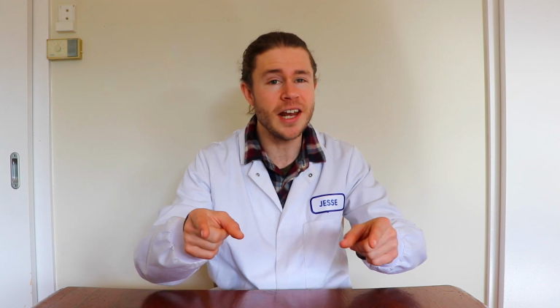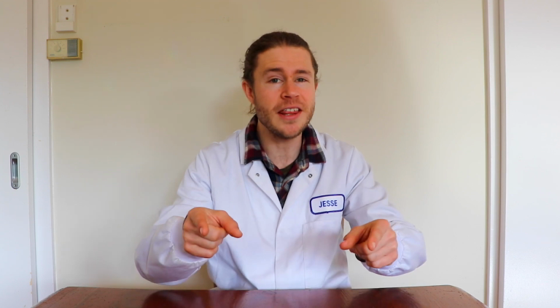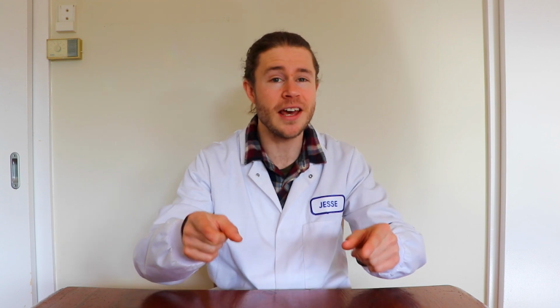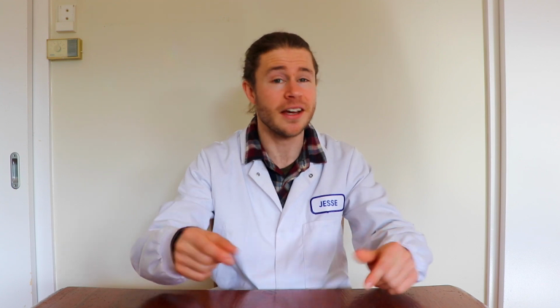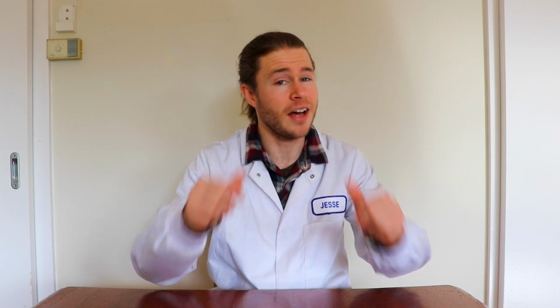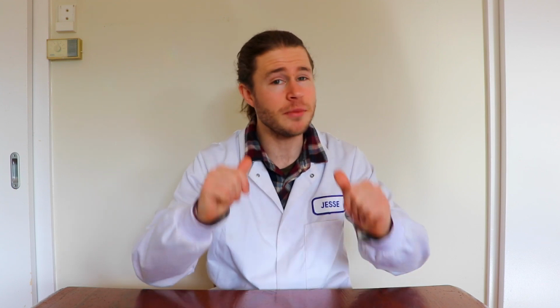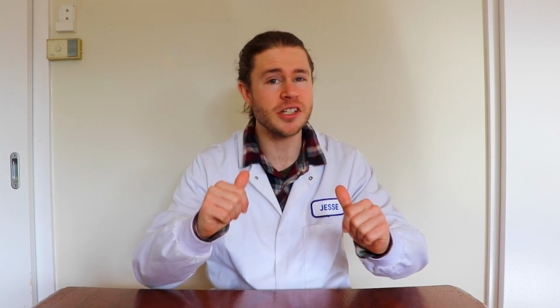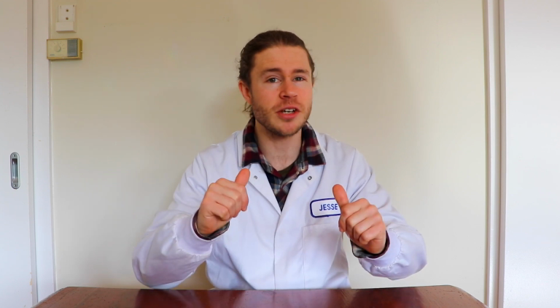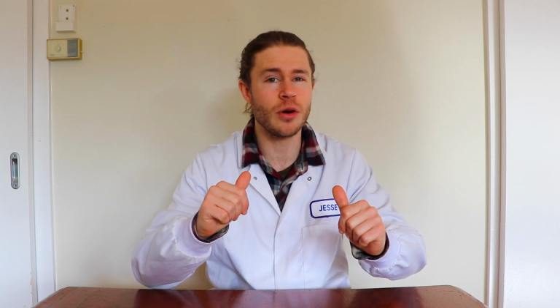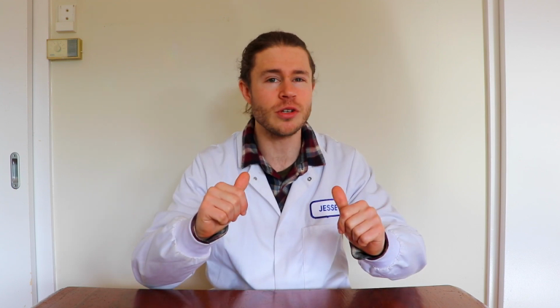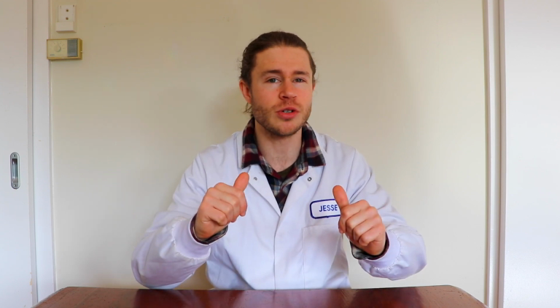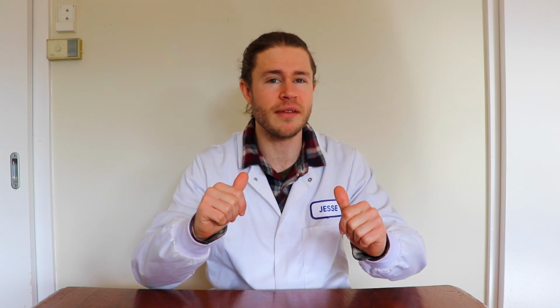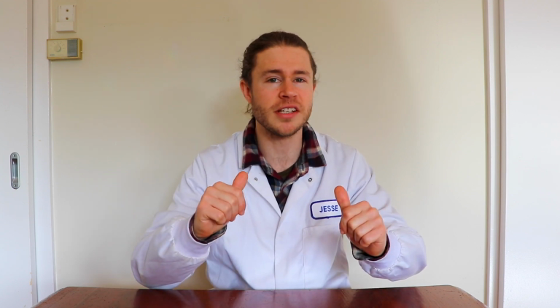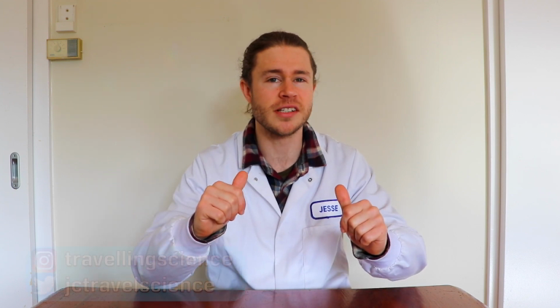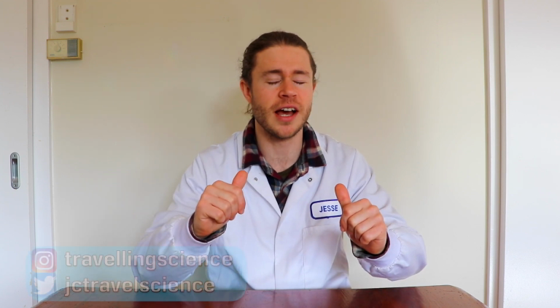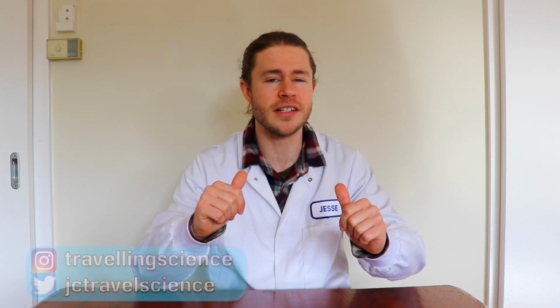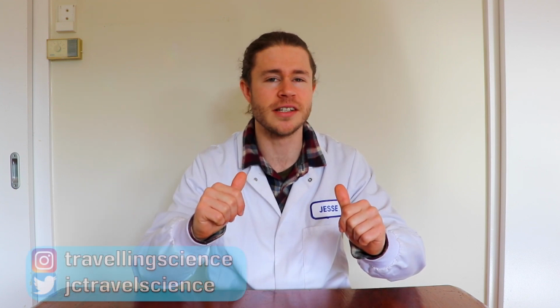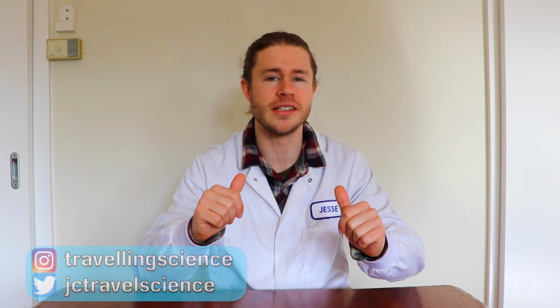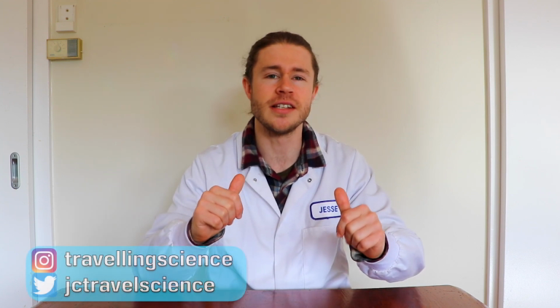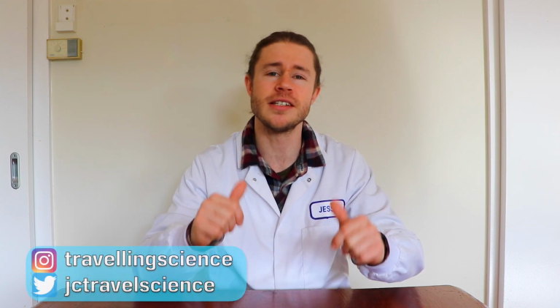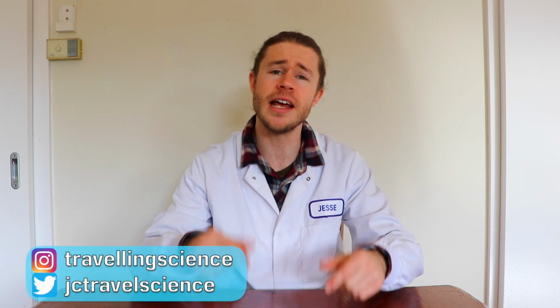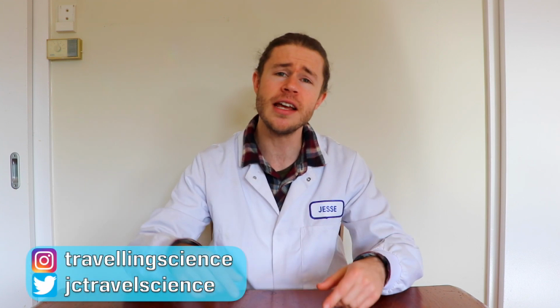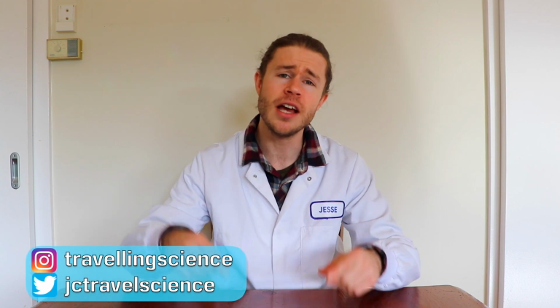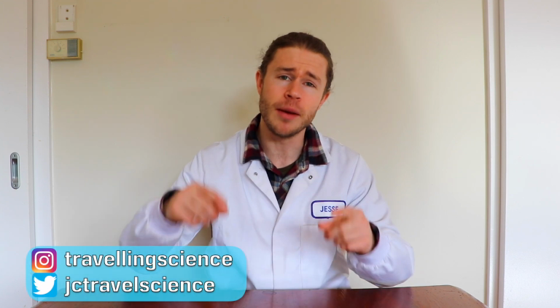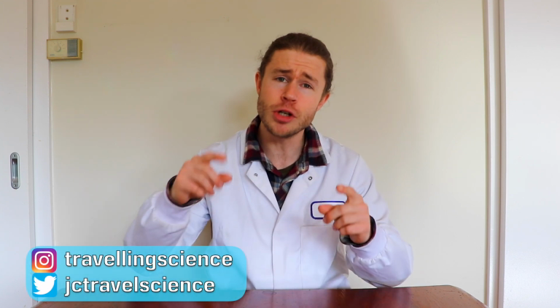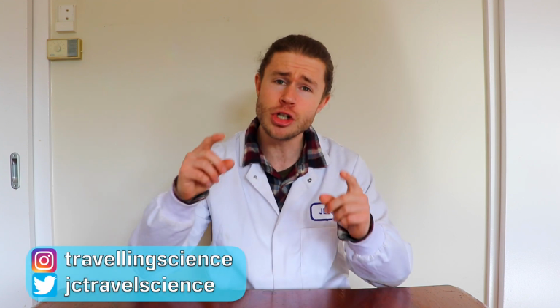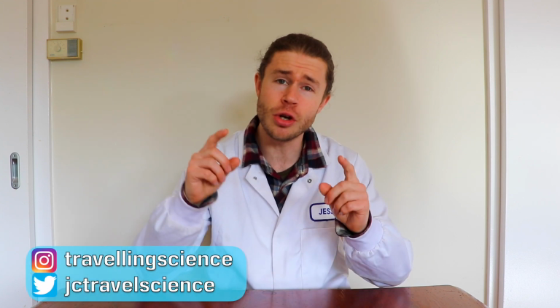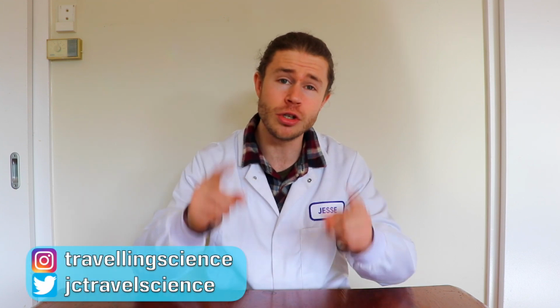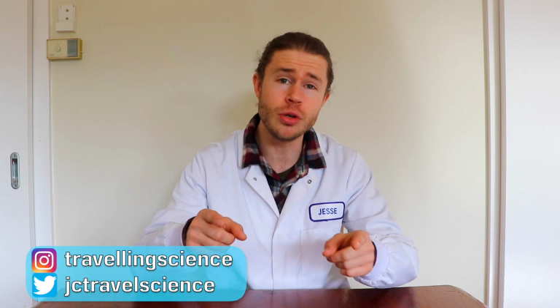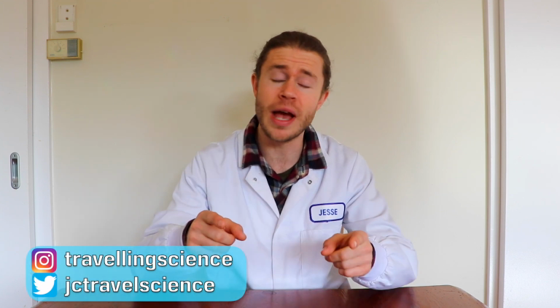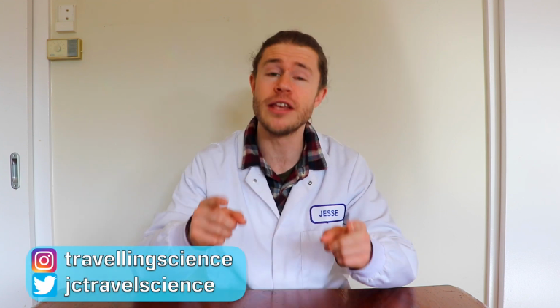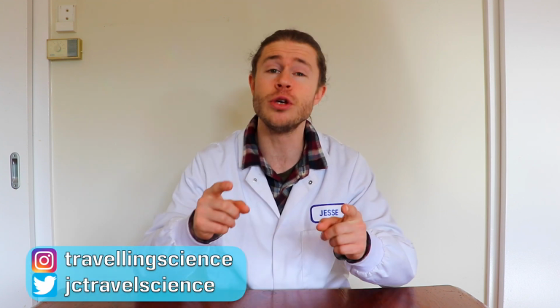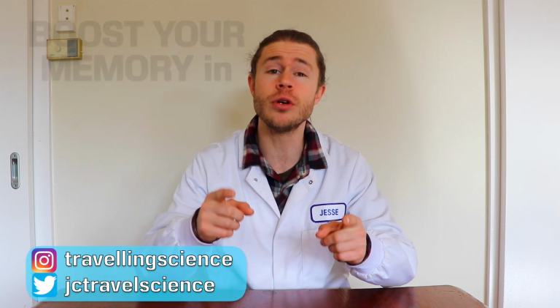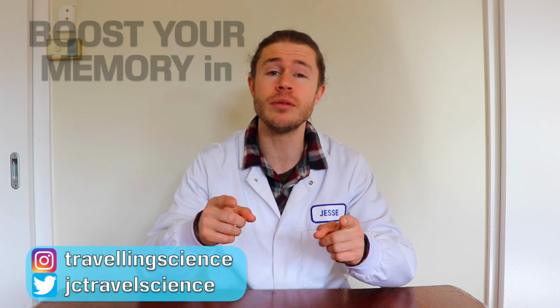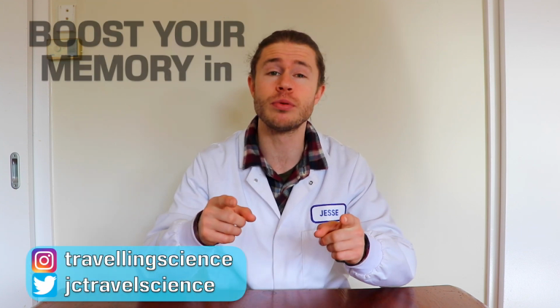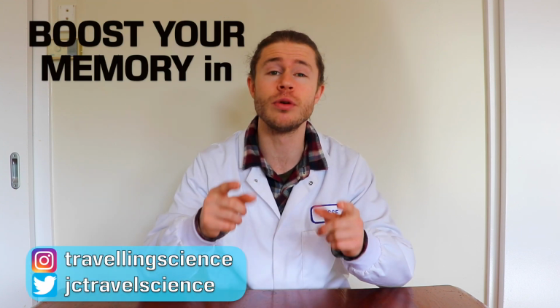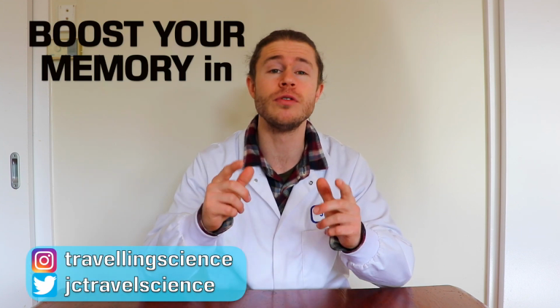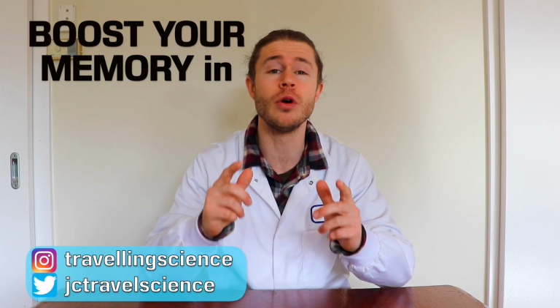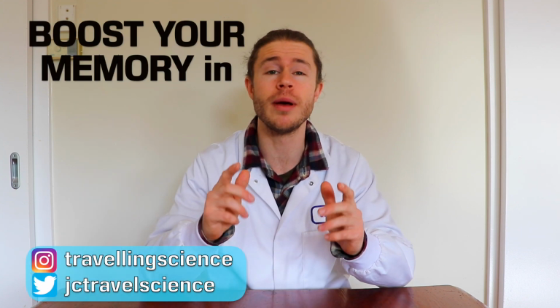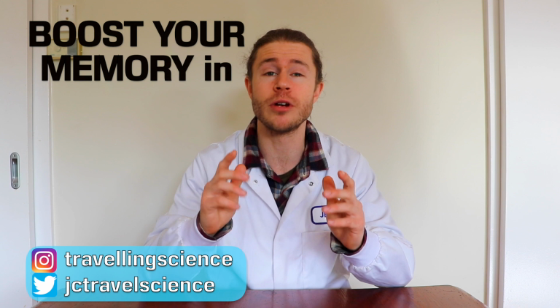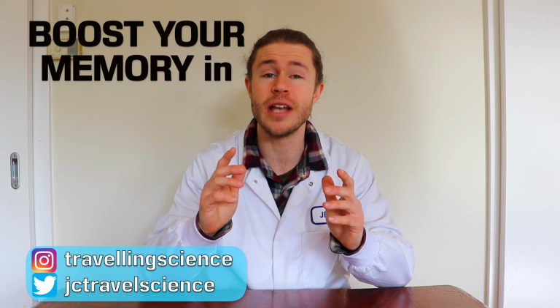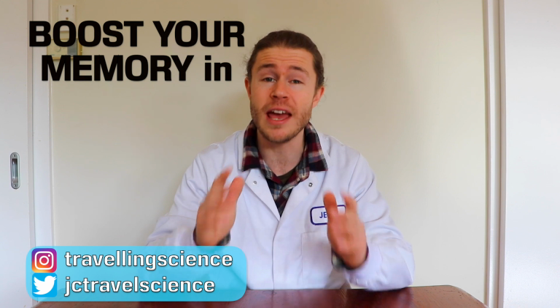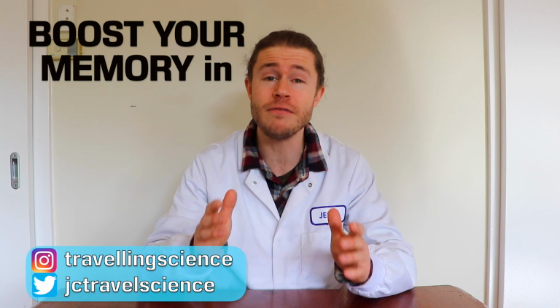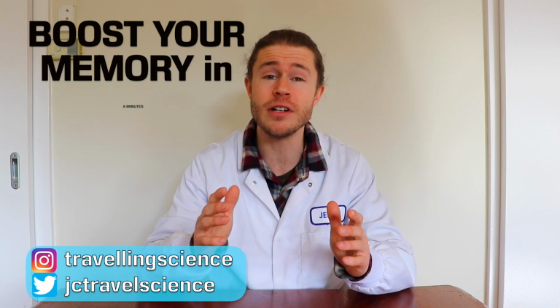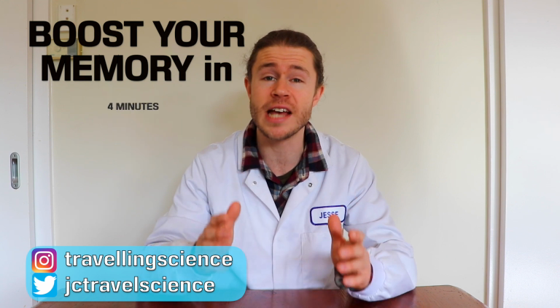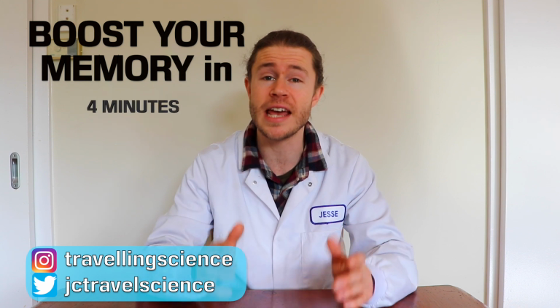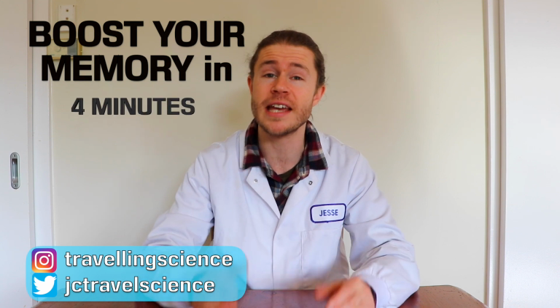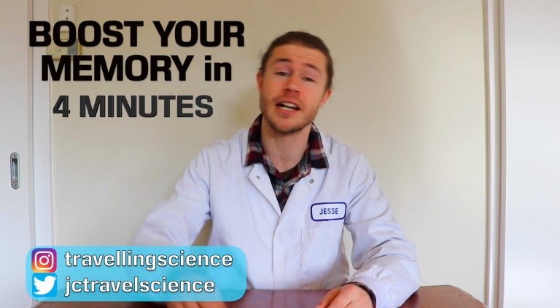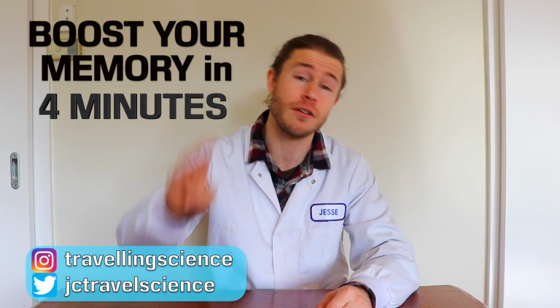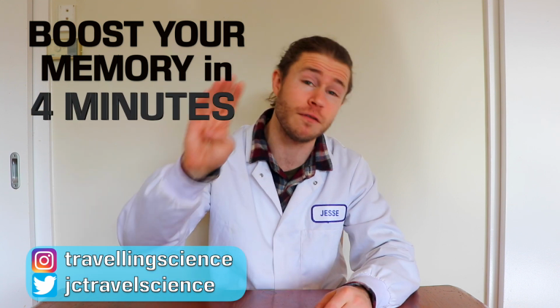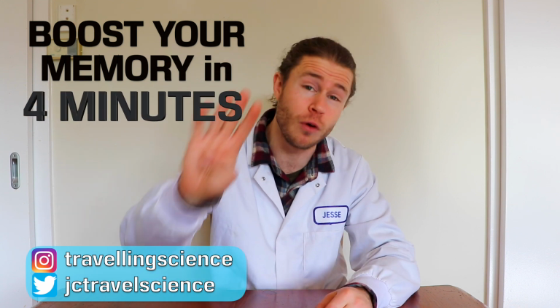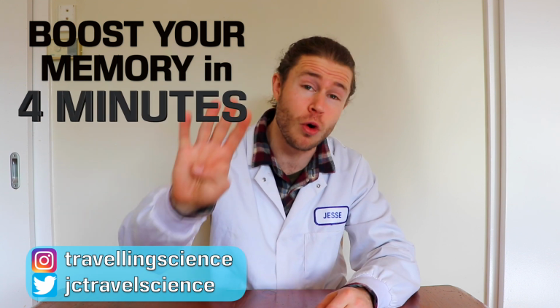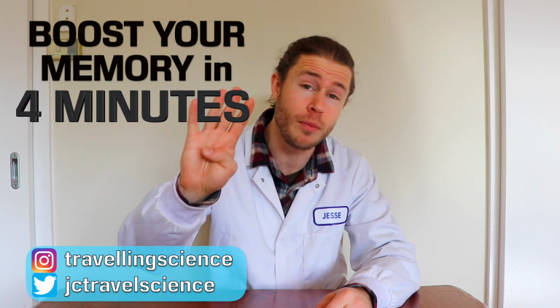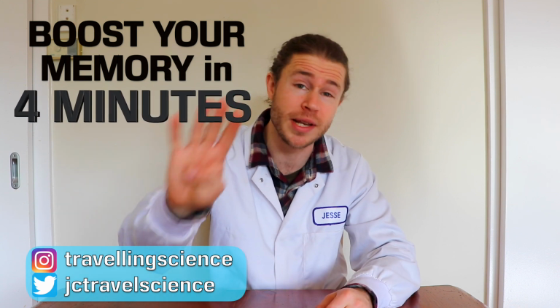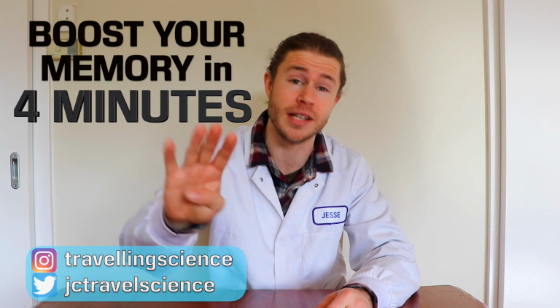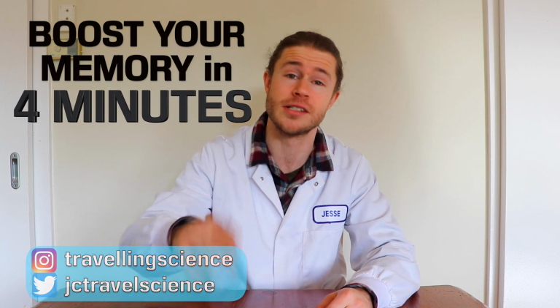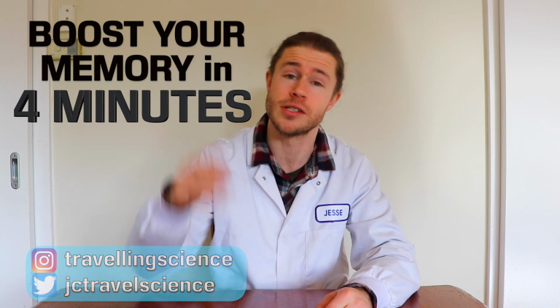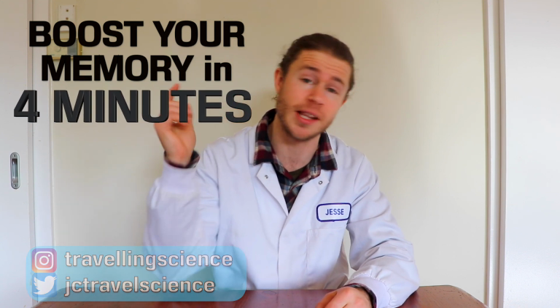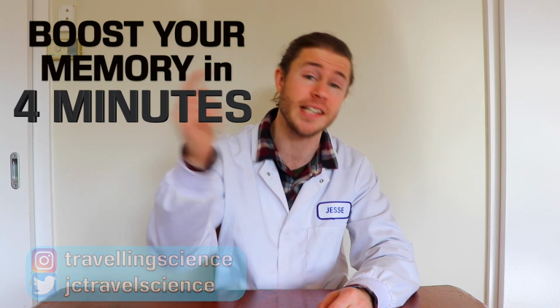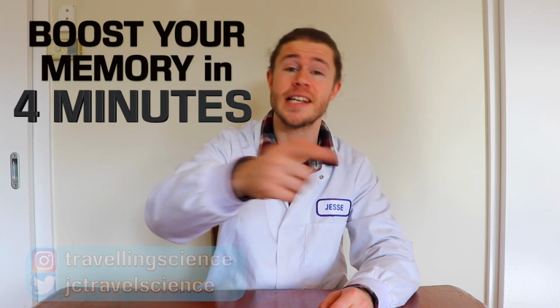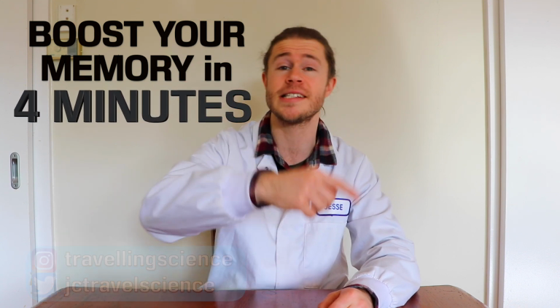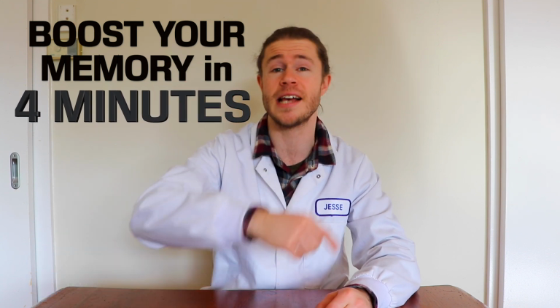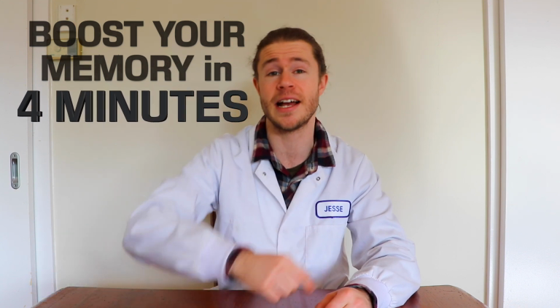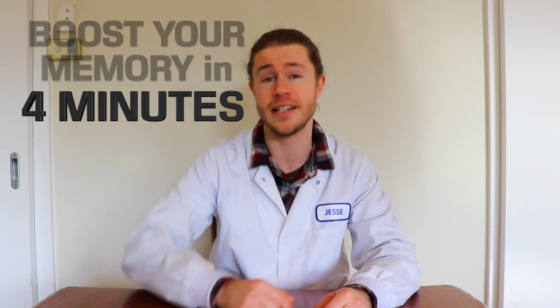G'day there! I'm Jesse Crowe, the Travelling Scientist, and today I'm going to show you how you can improve your memory every day in under 4 minutes, so let's get started.